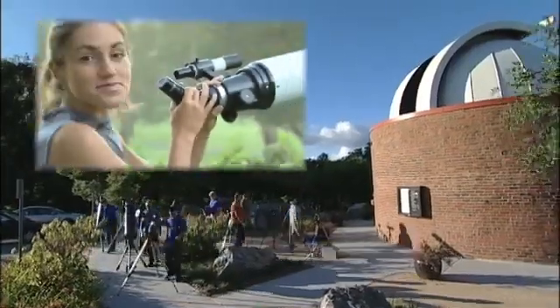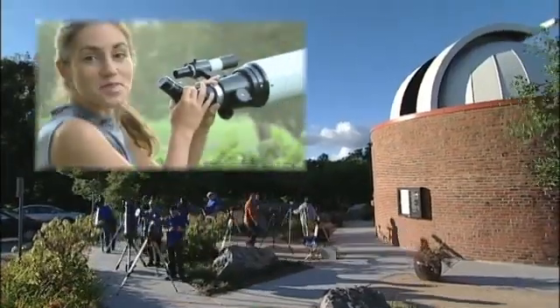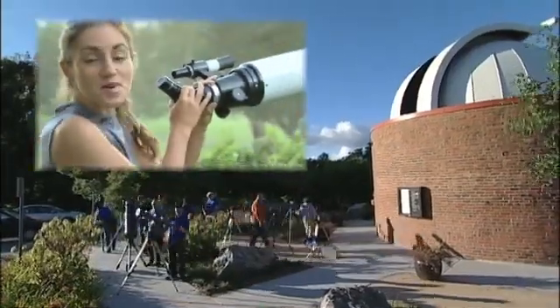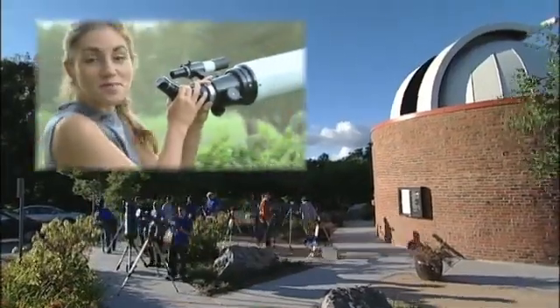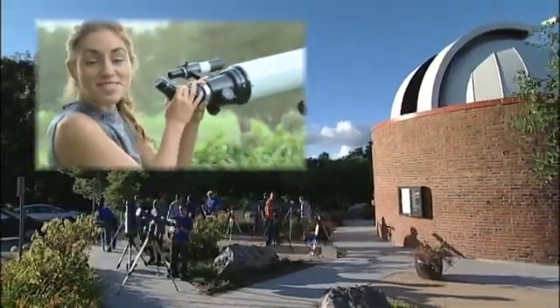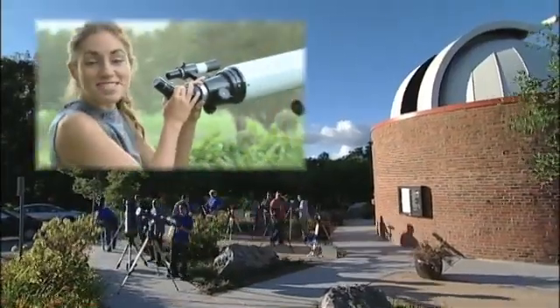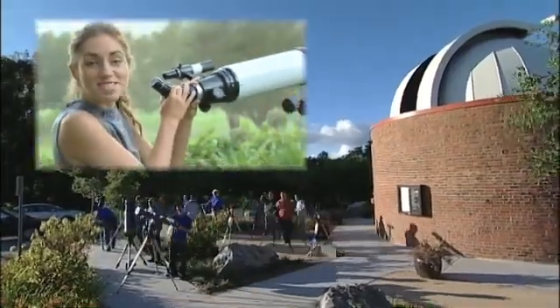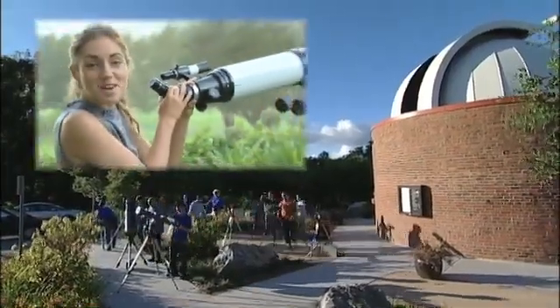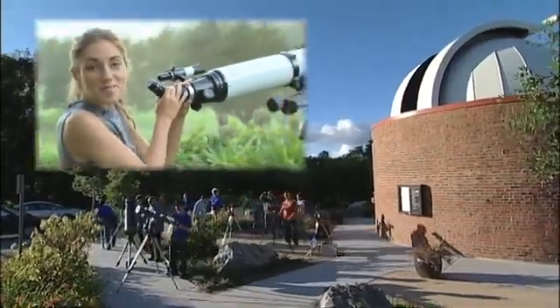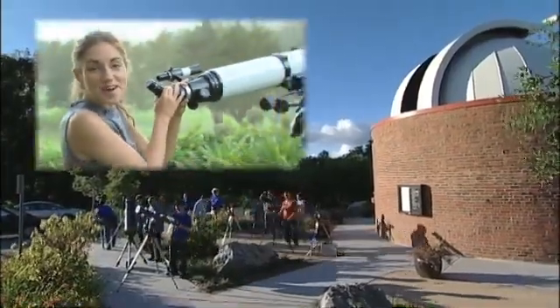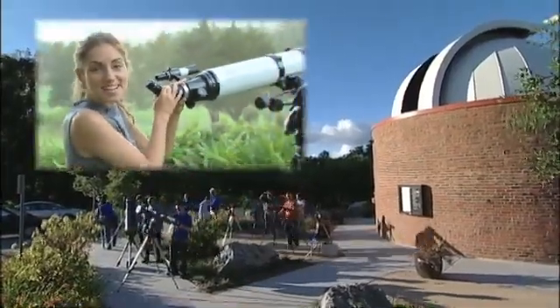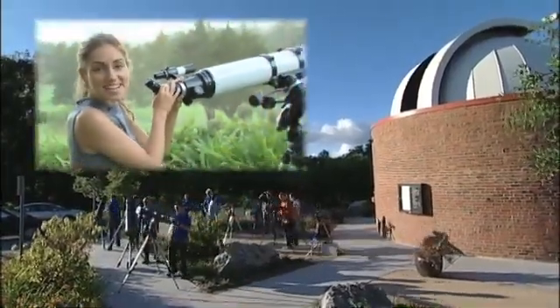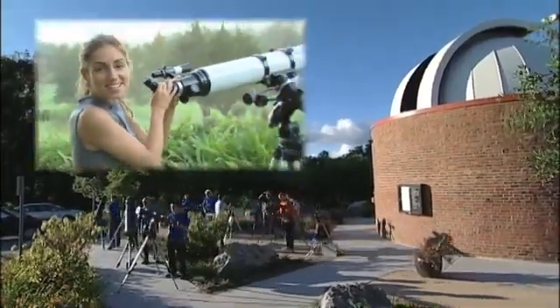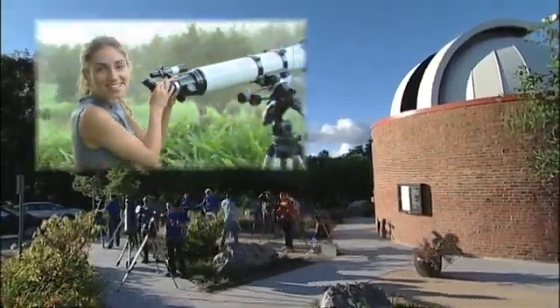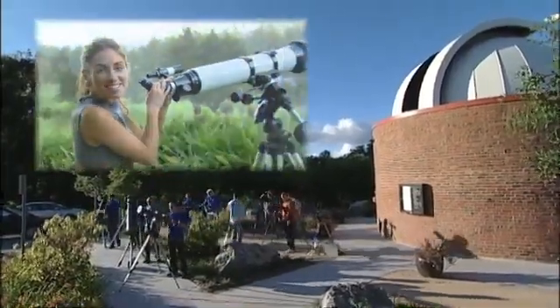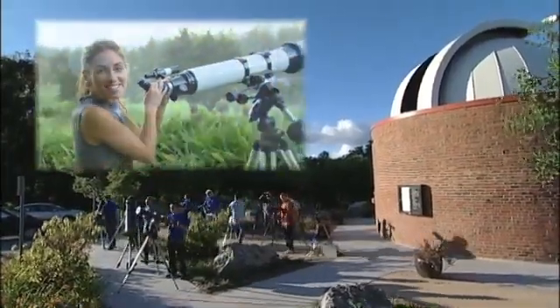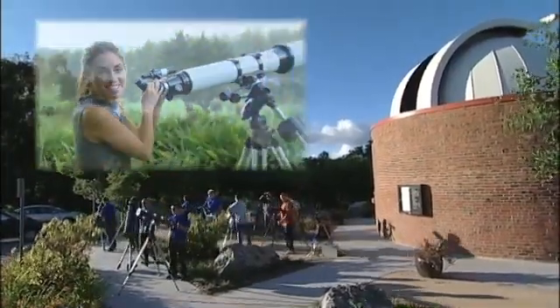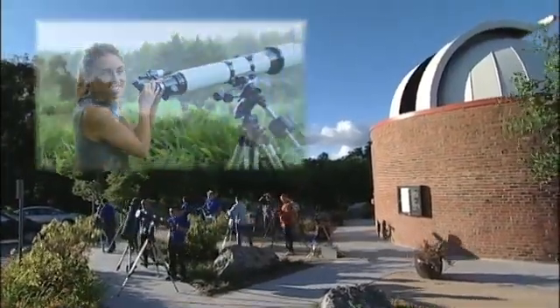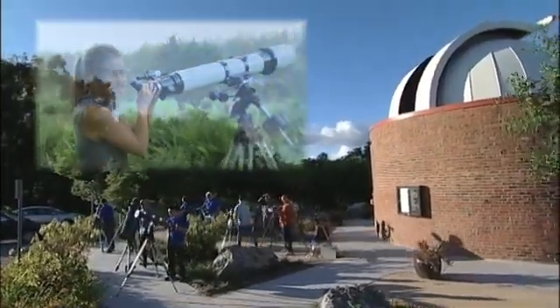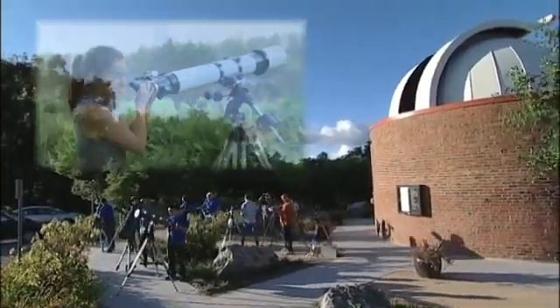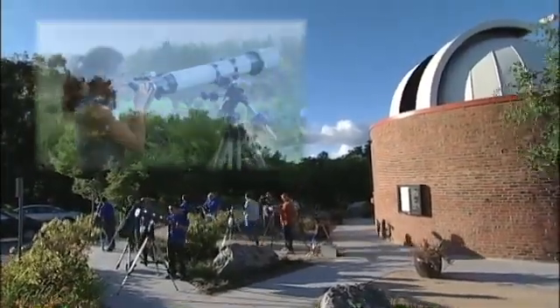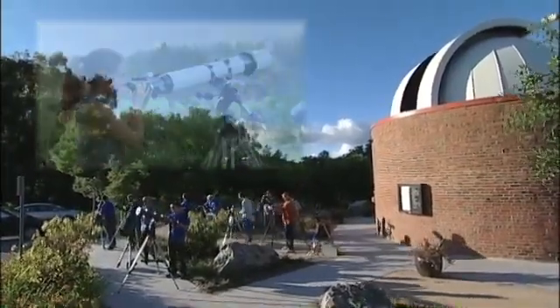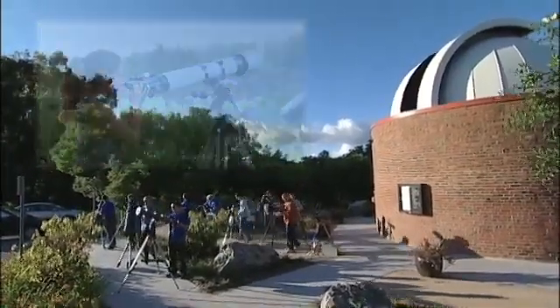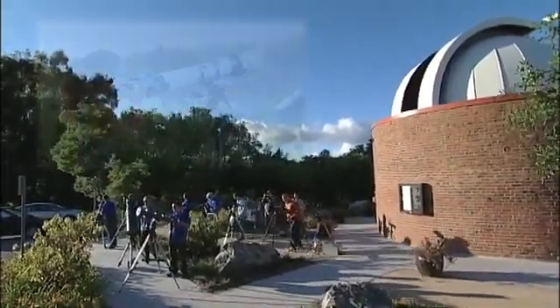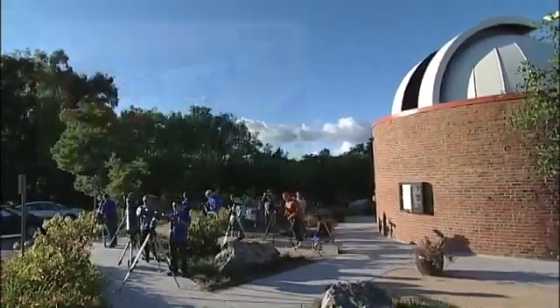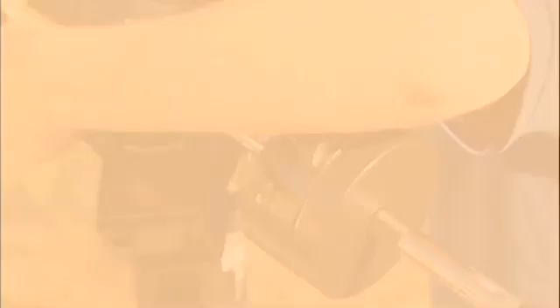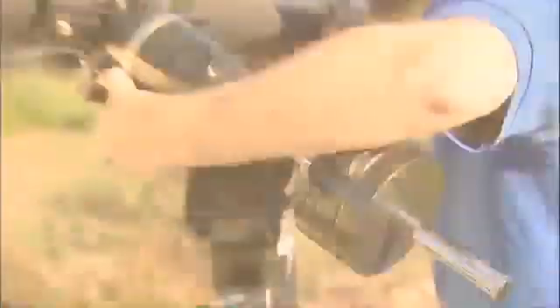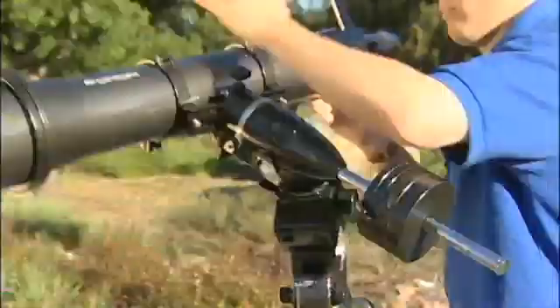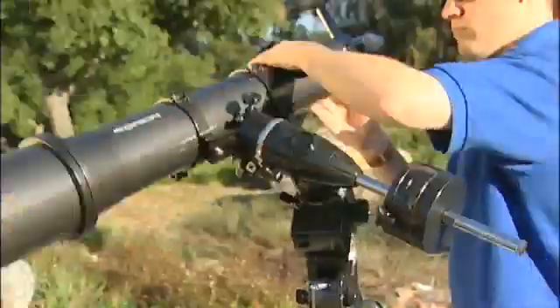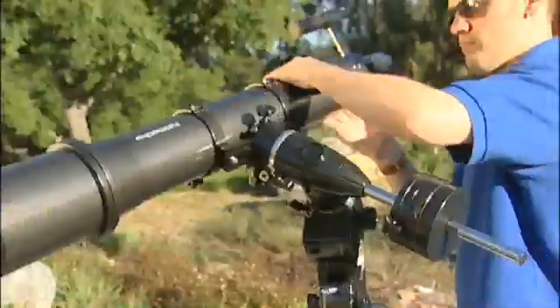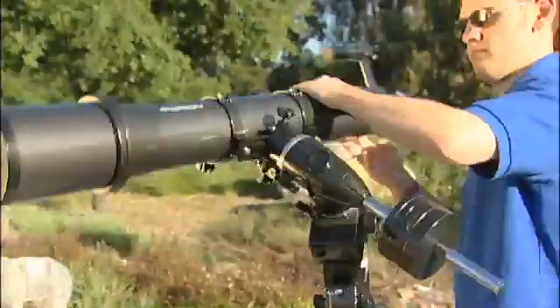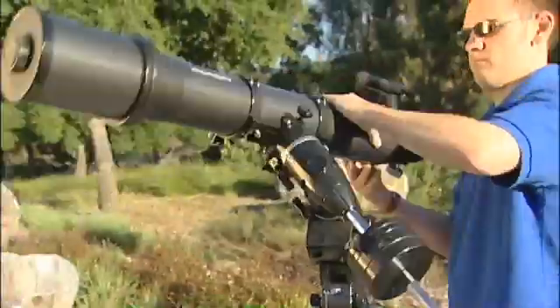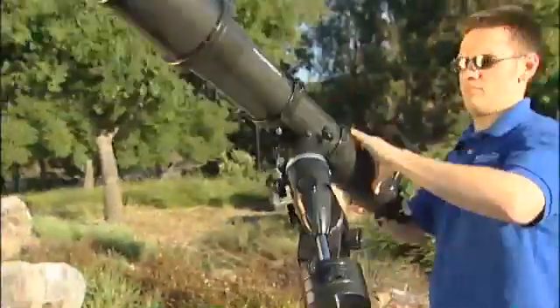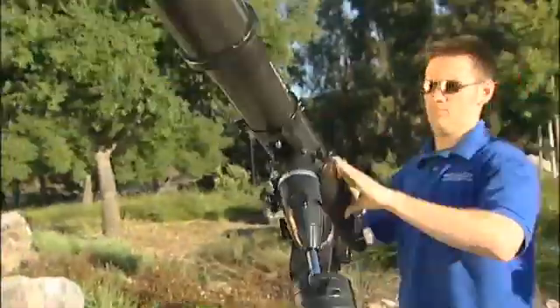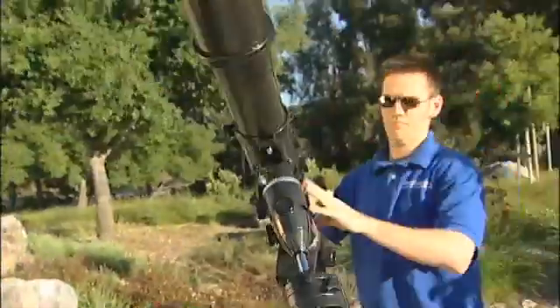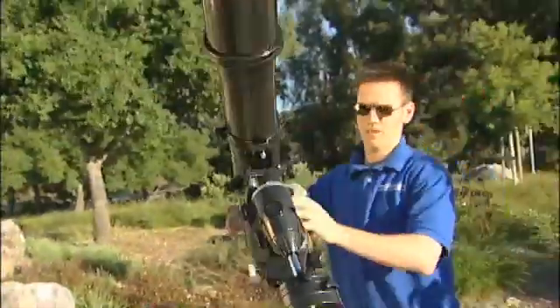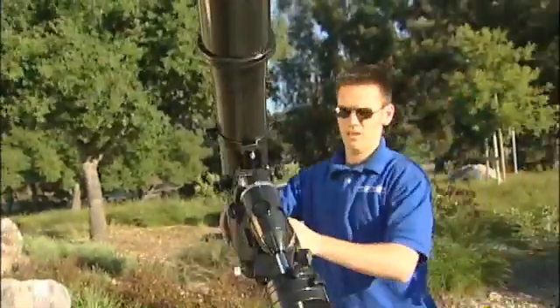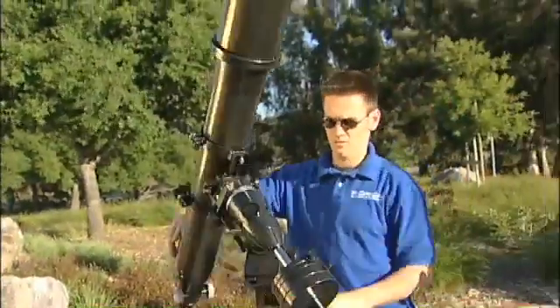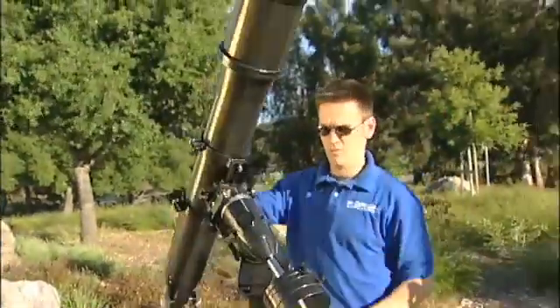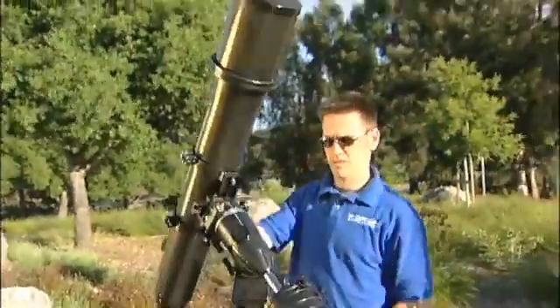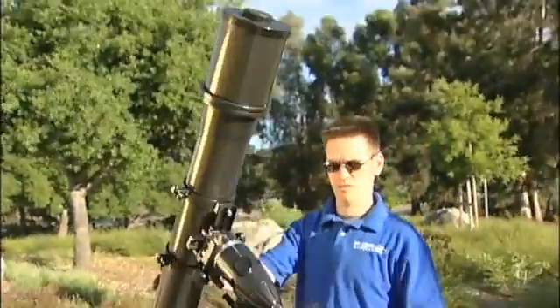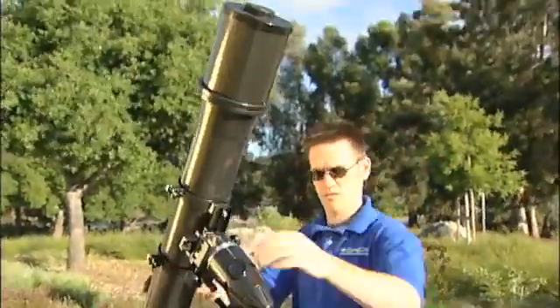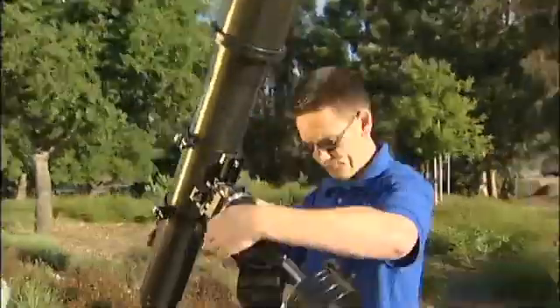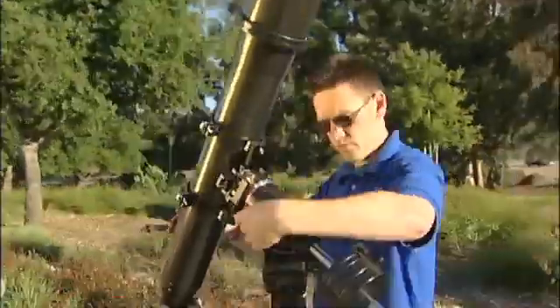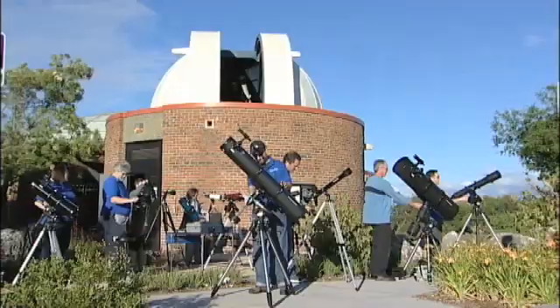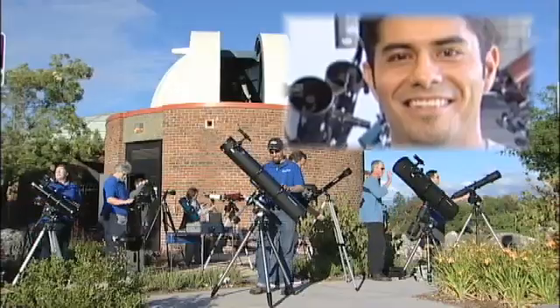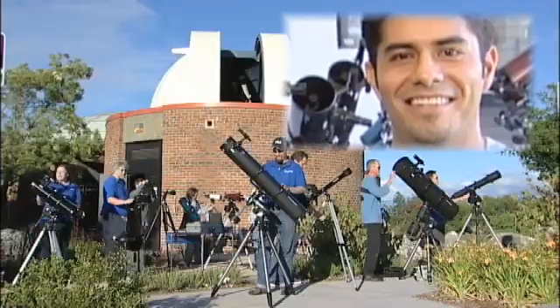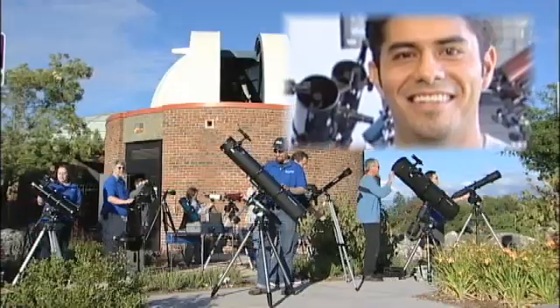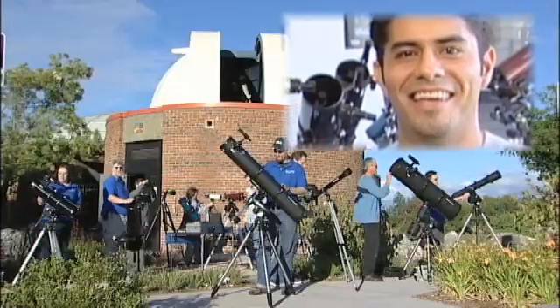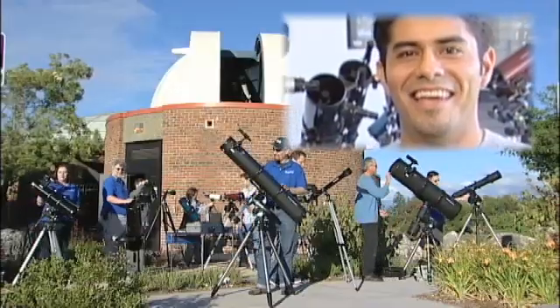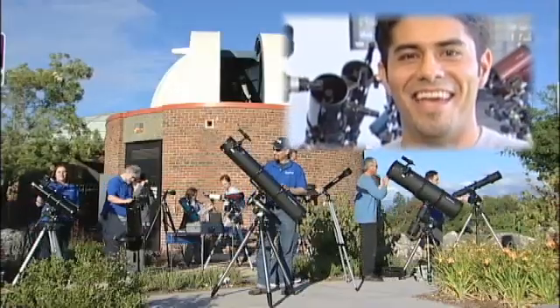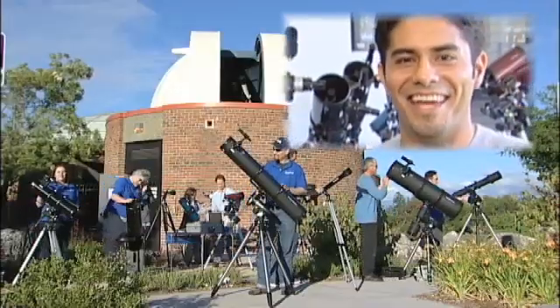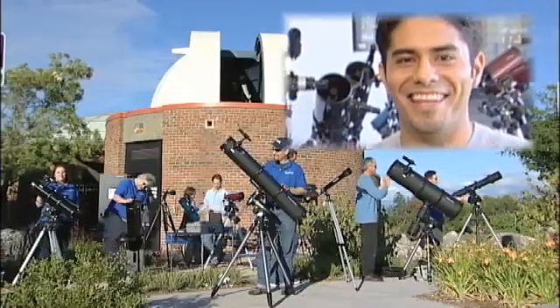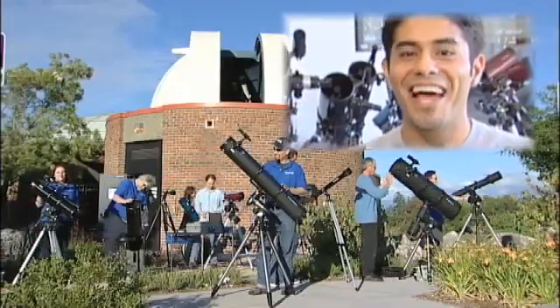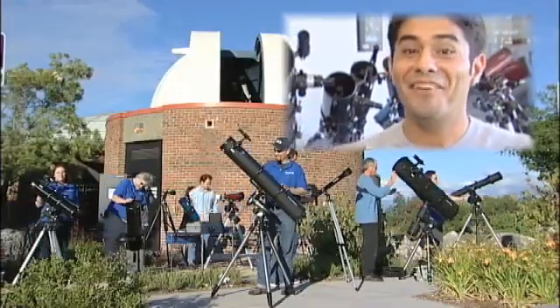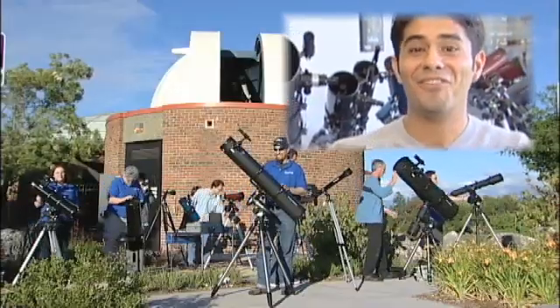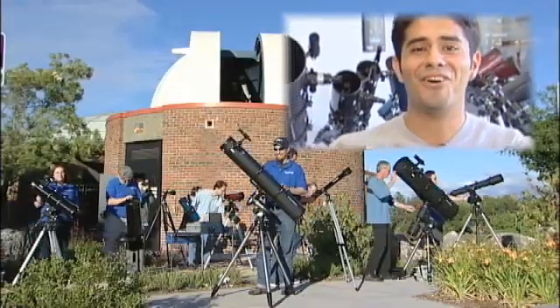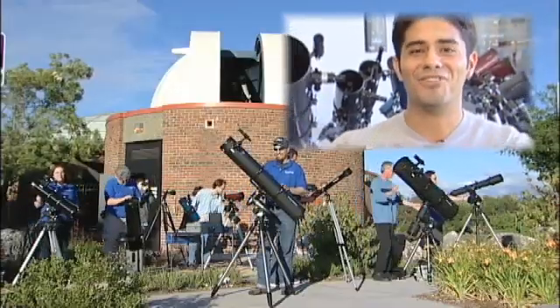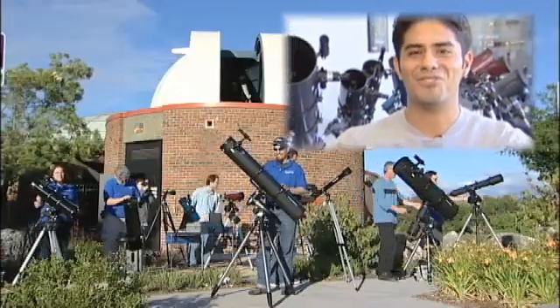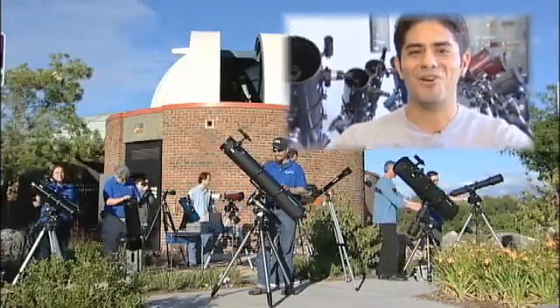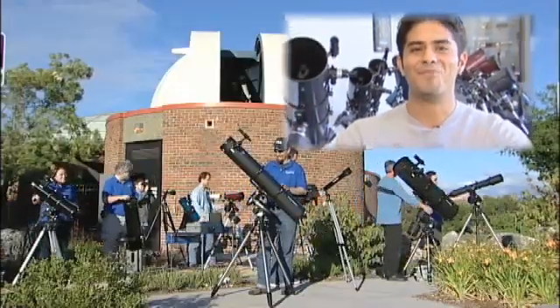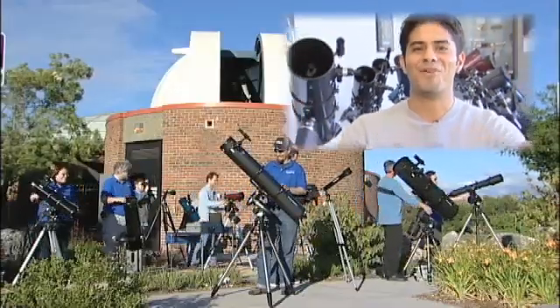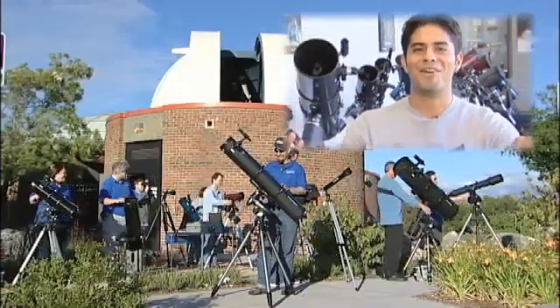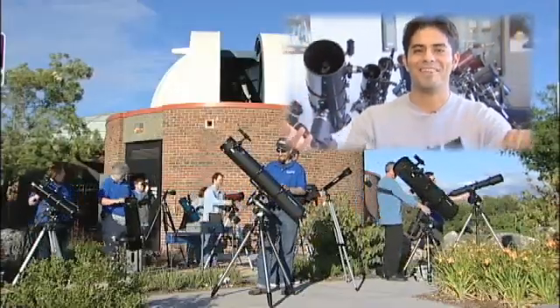Welcome to the Star Party! A life-long star party!